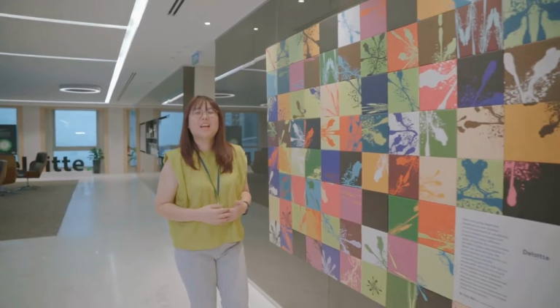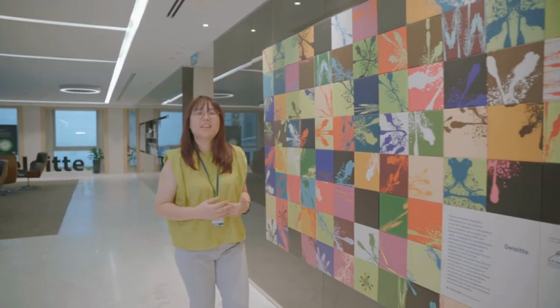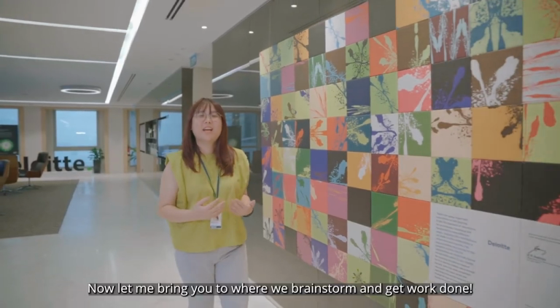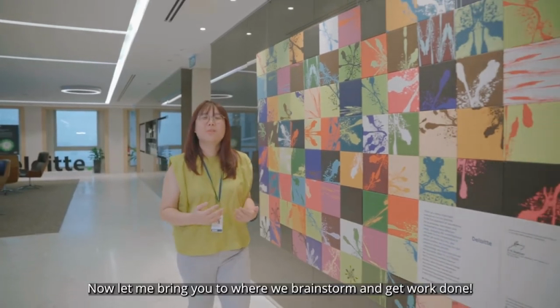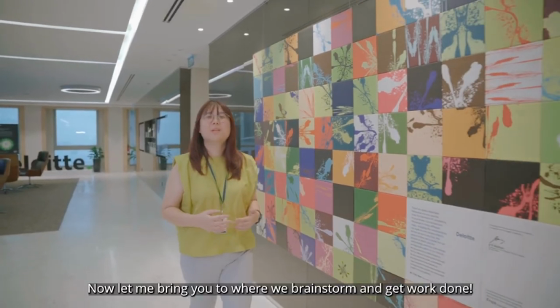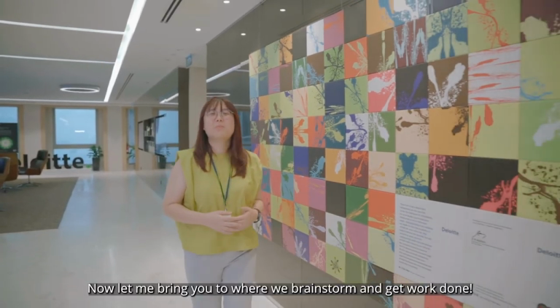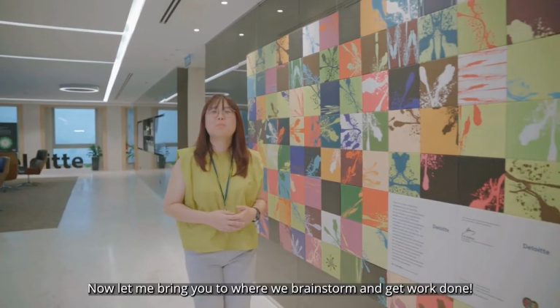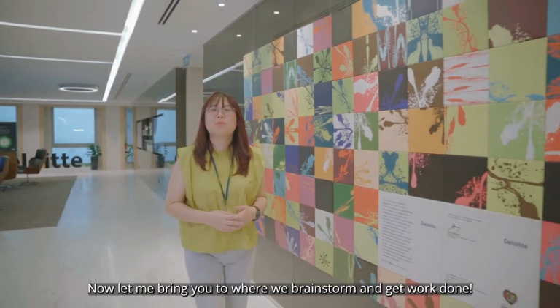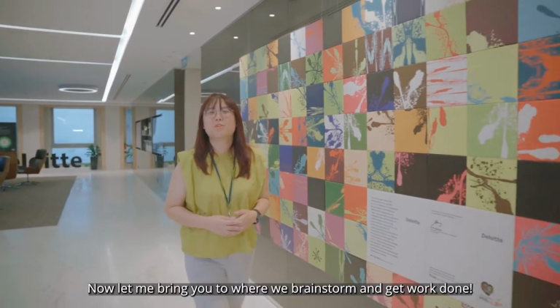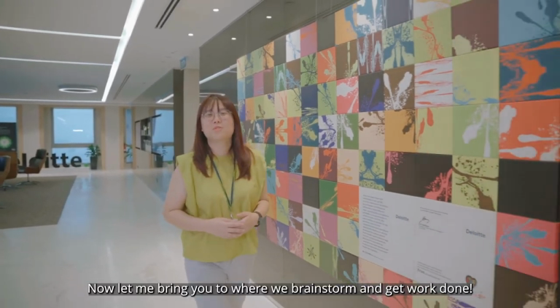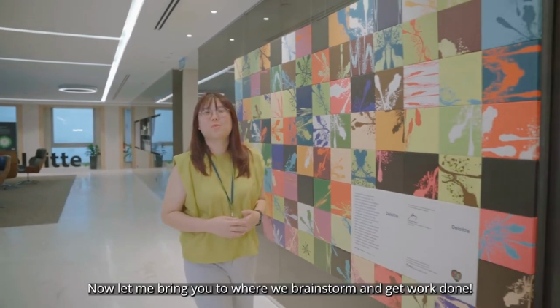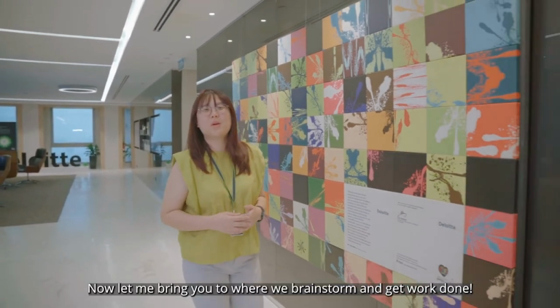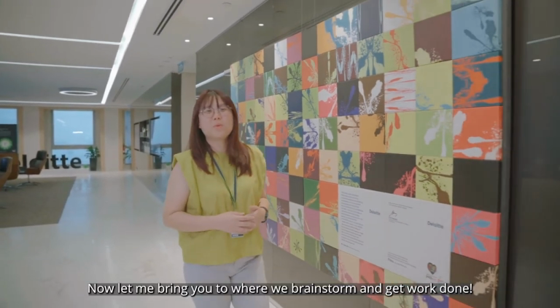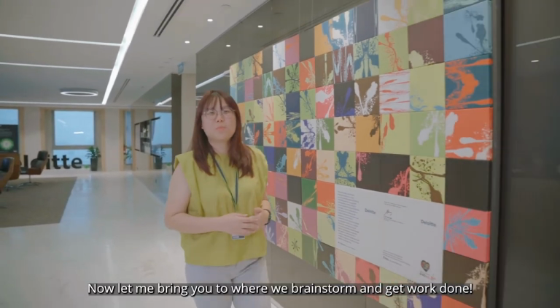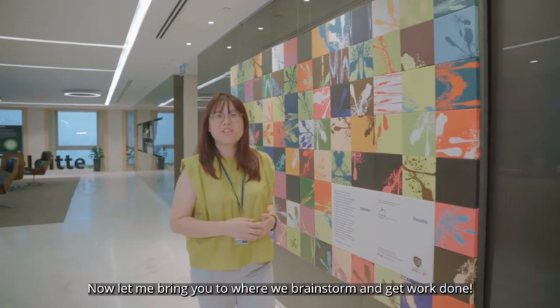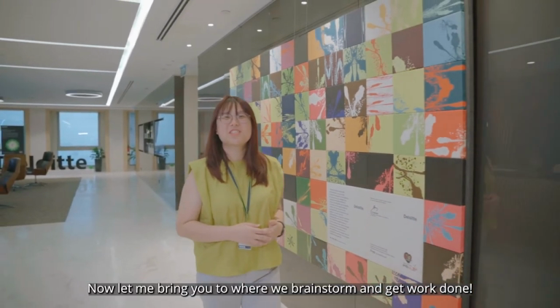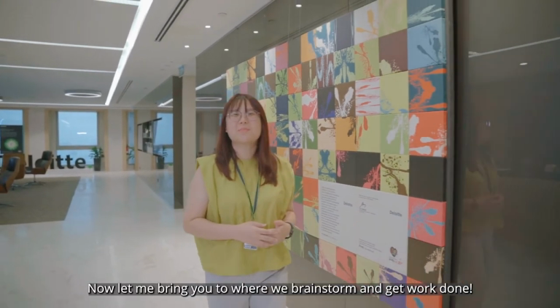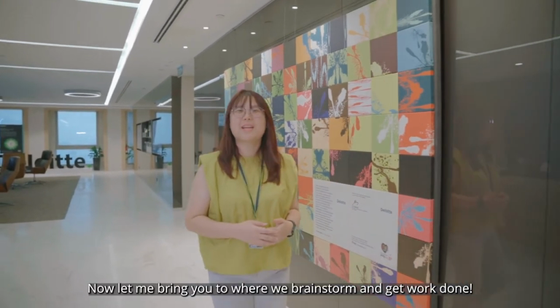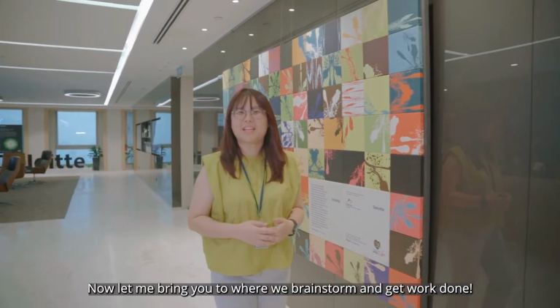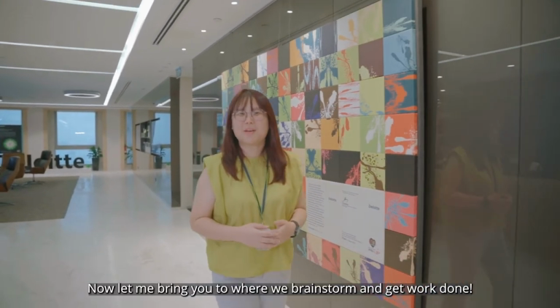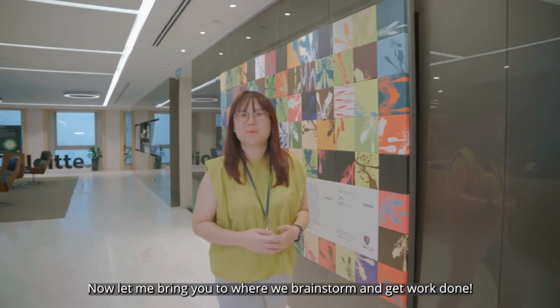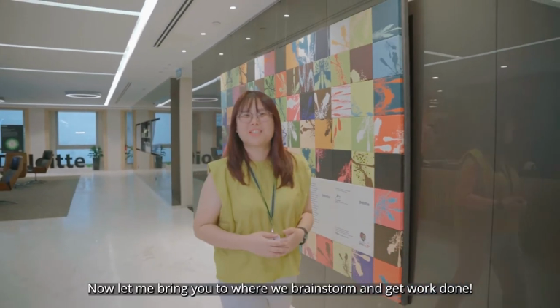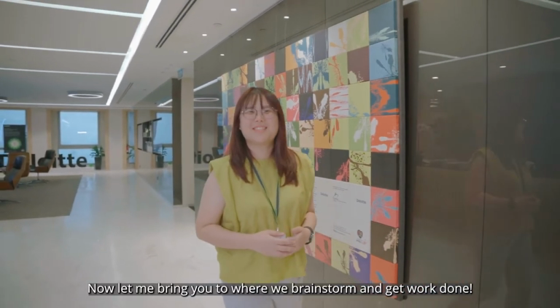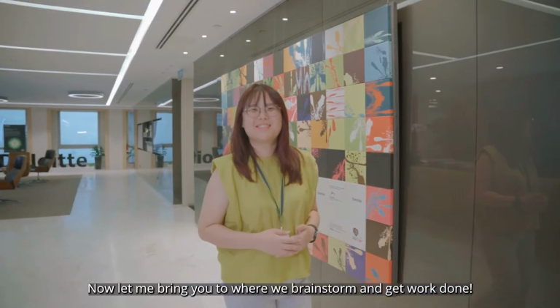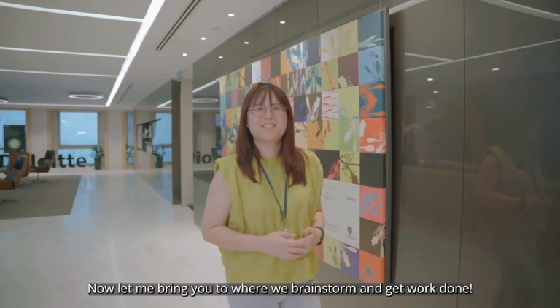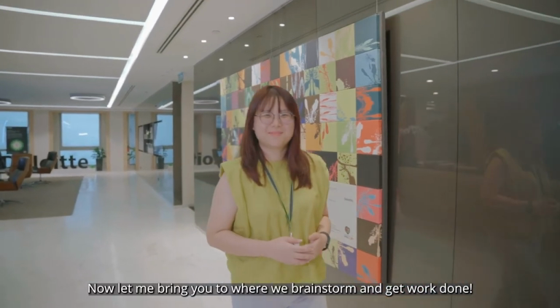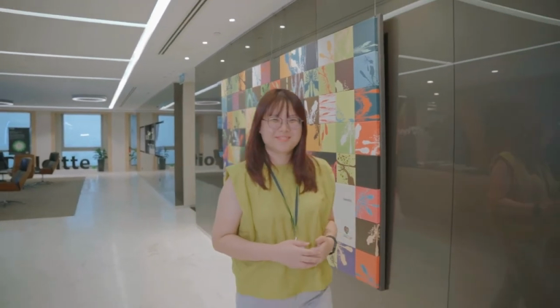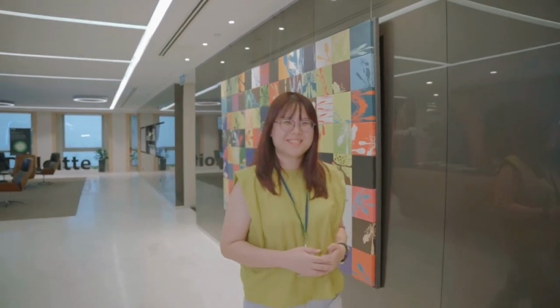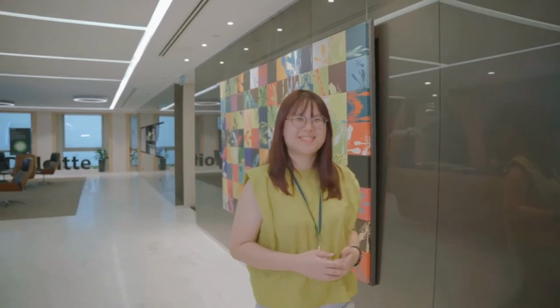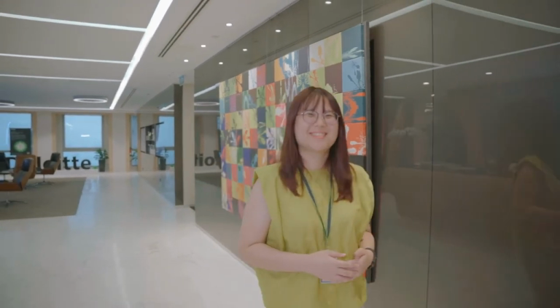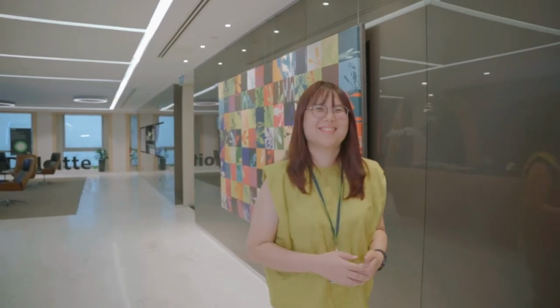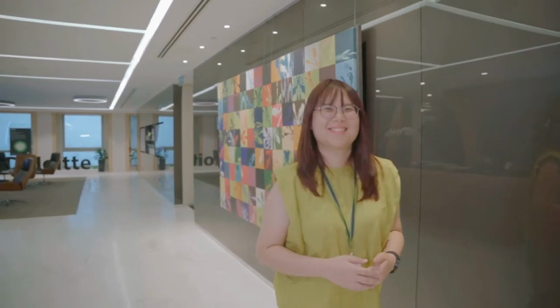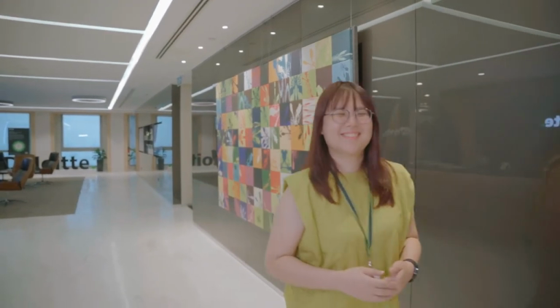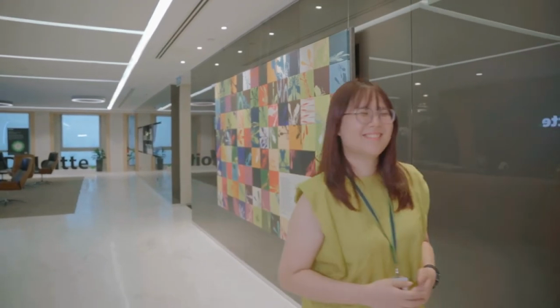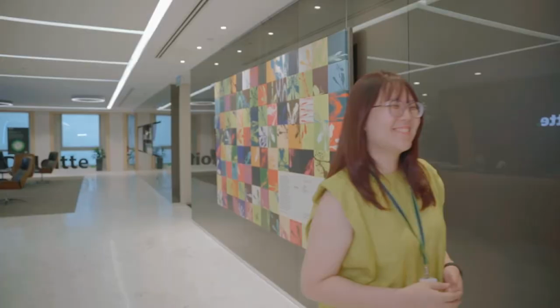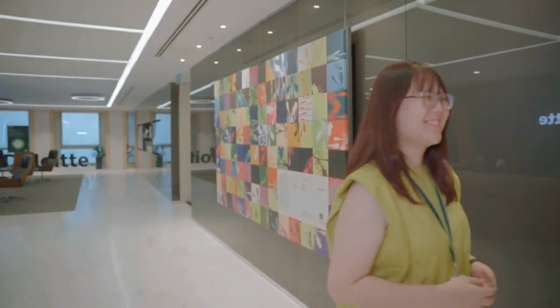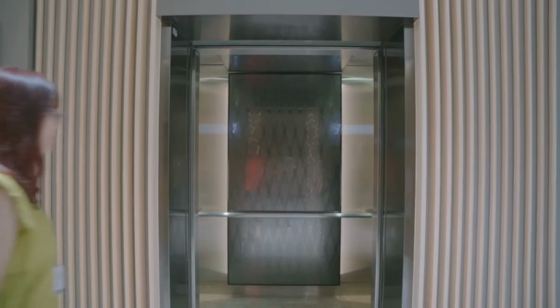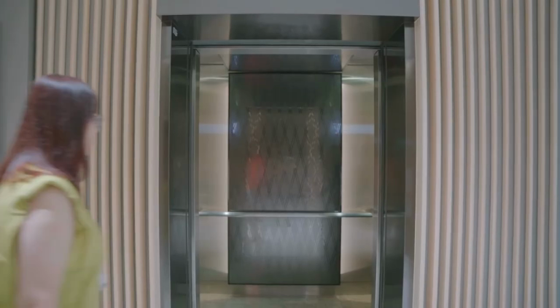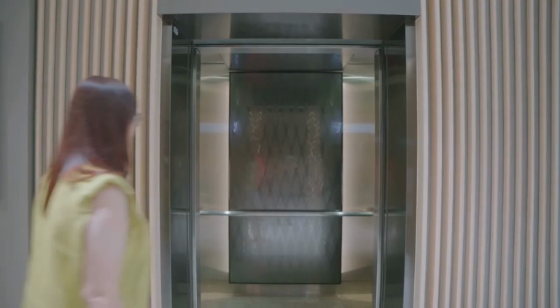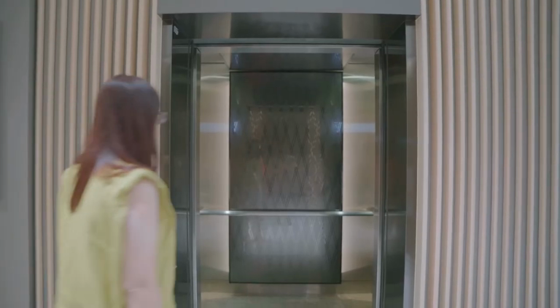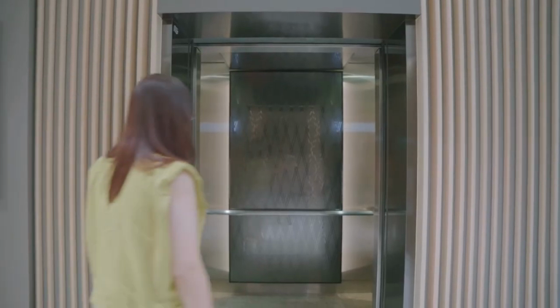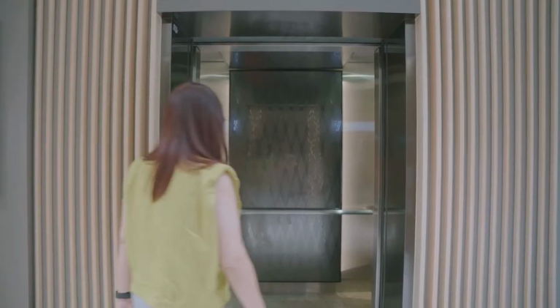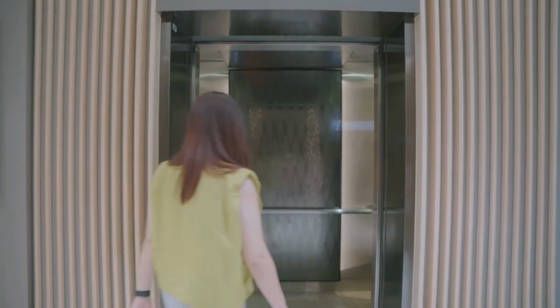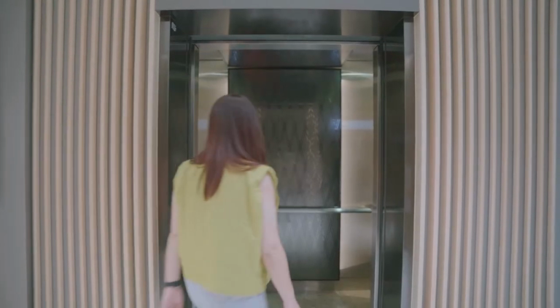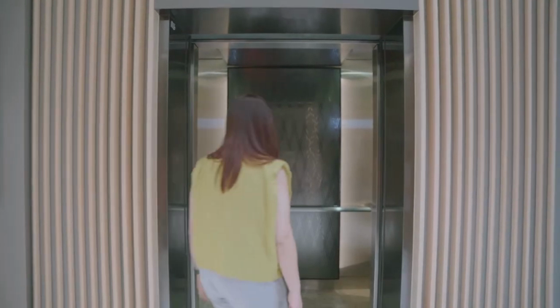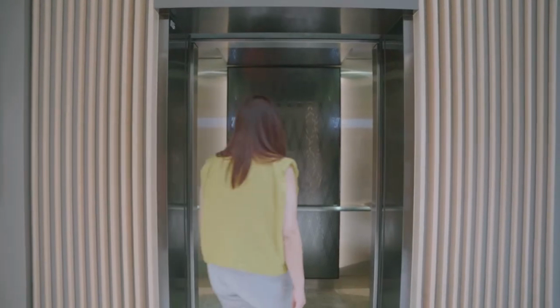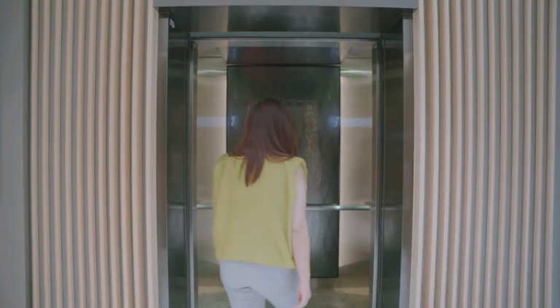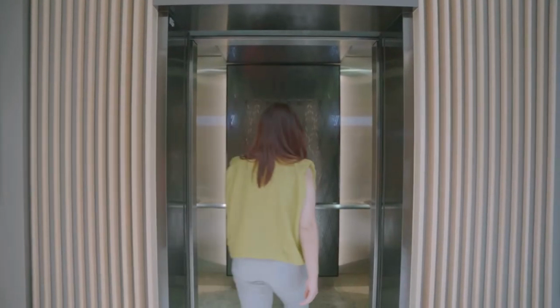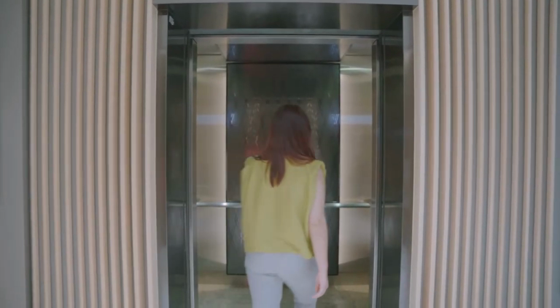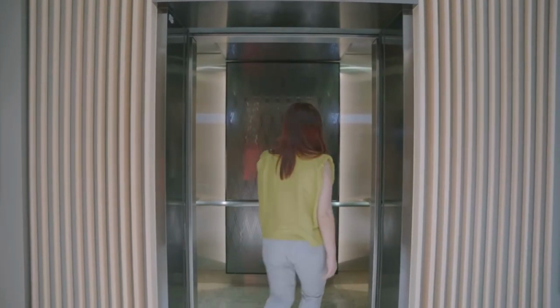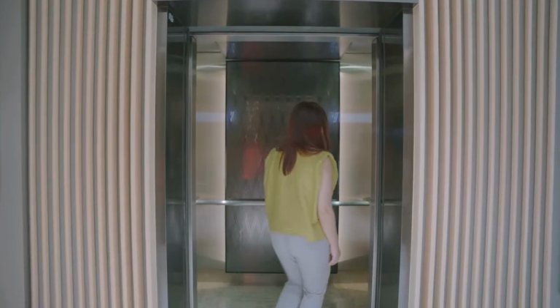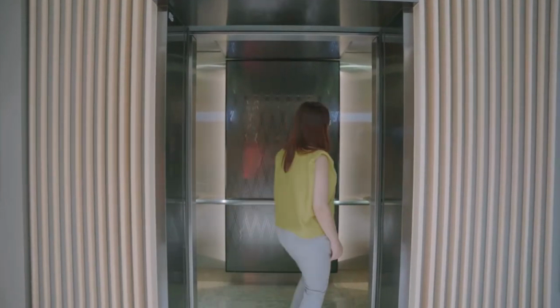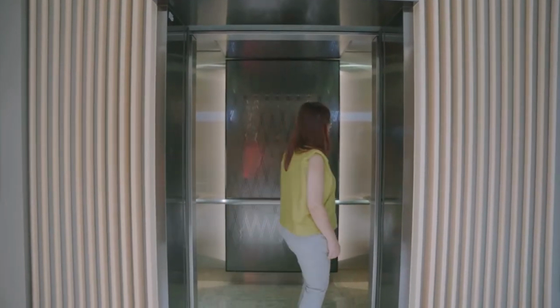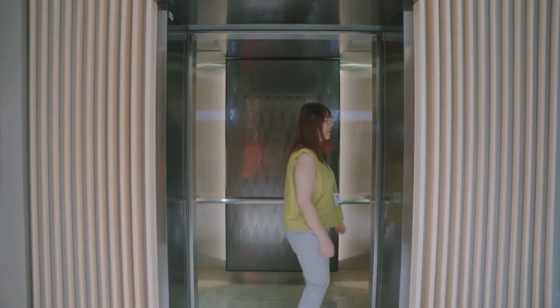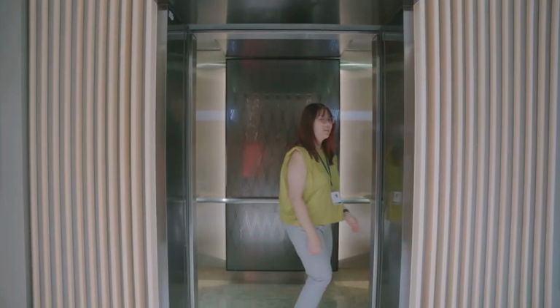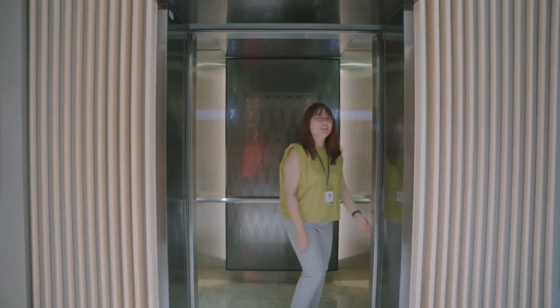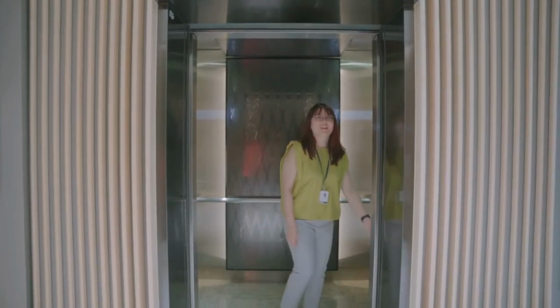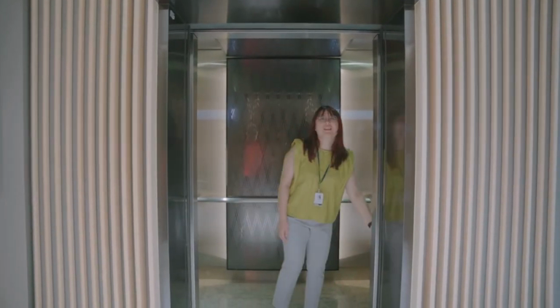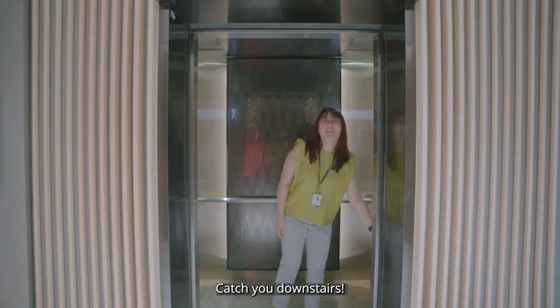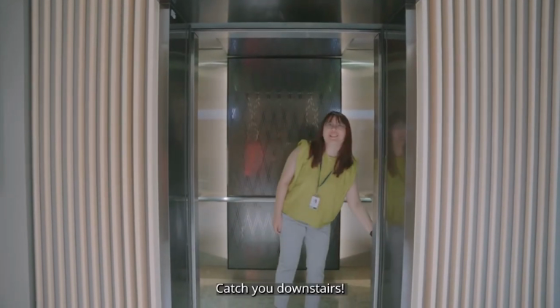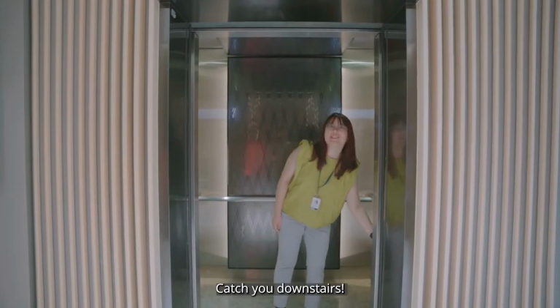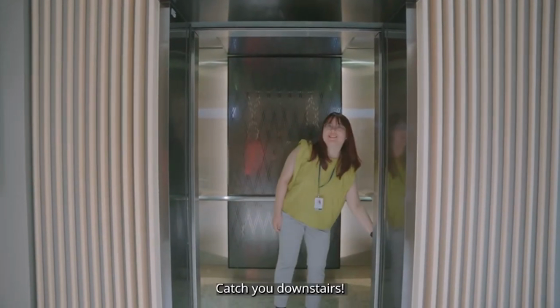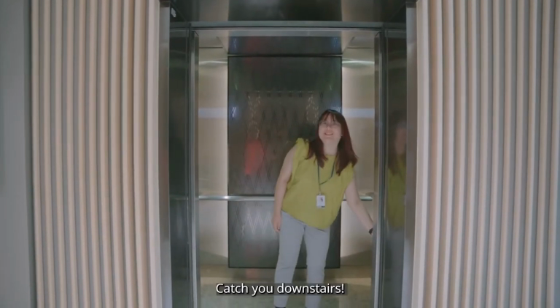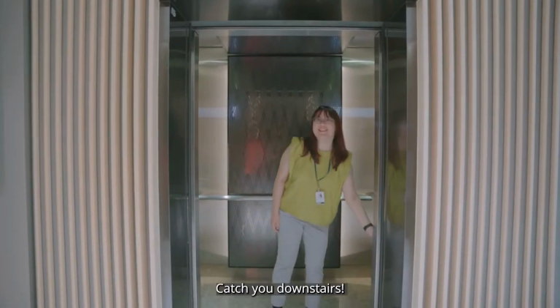Now let me bring you to where we brainstorm and get work done. Catch you downstairs!